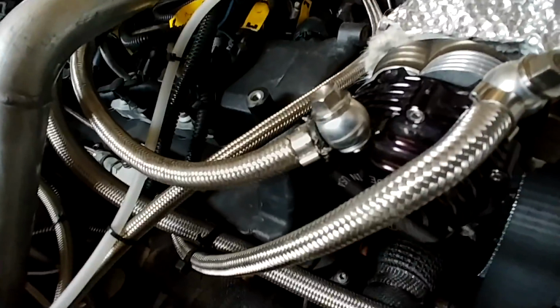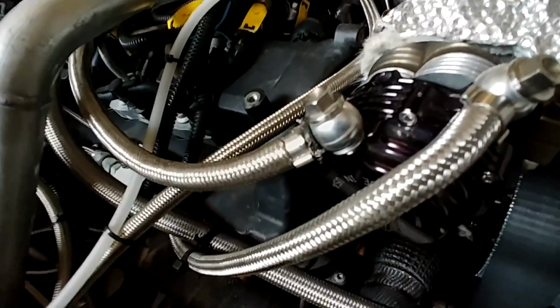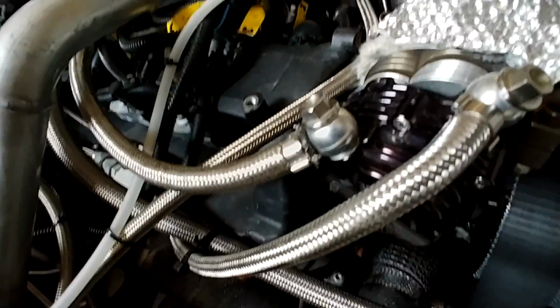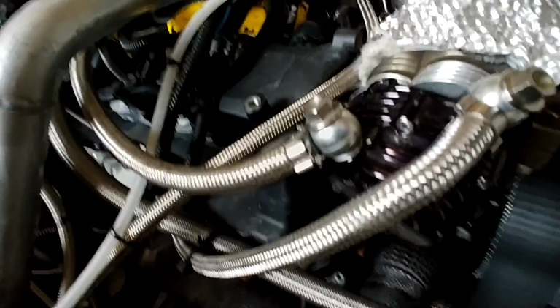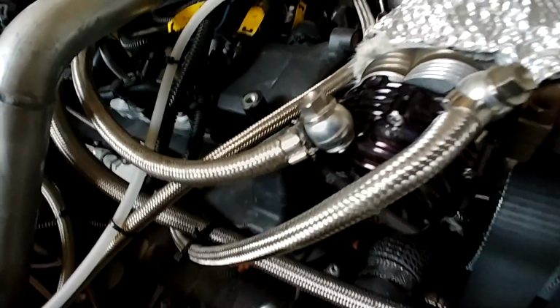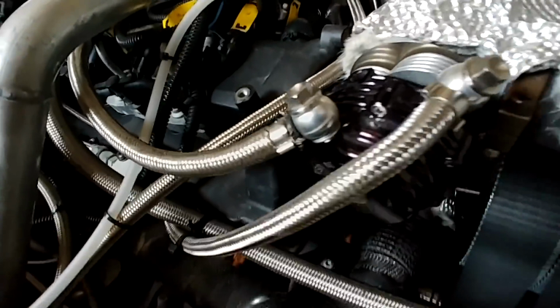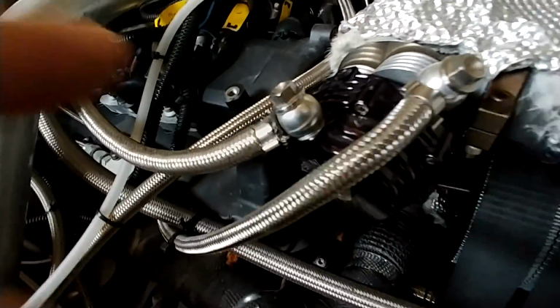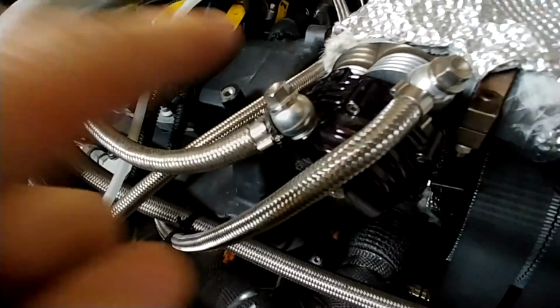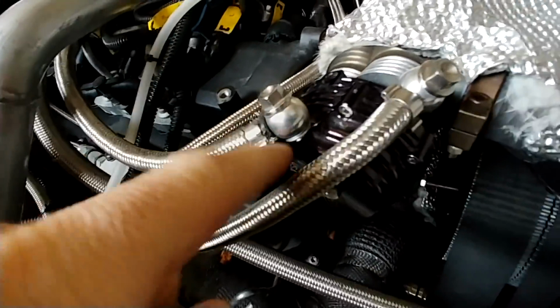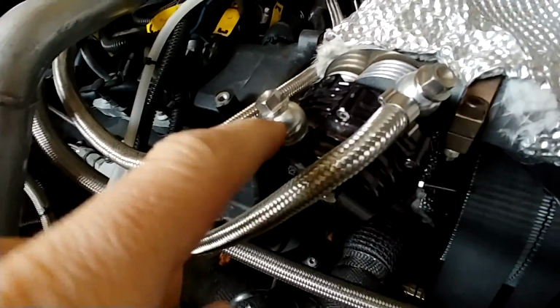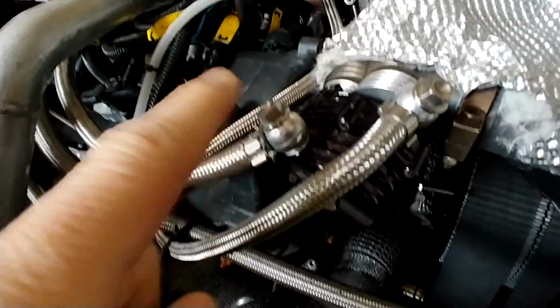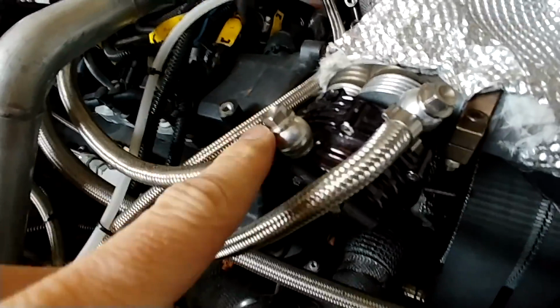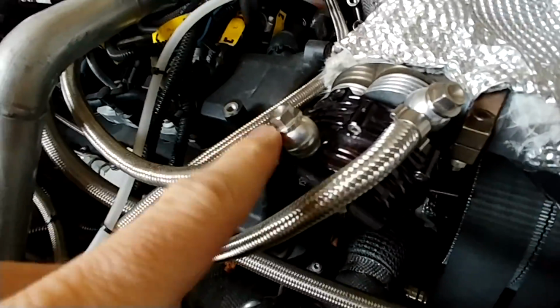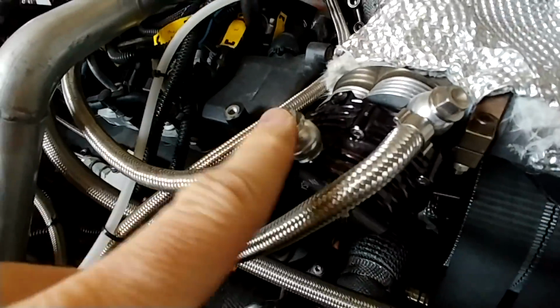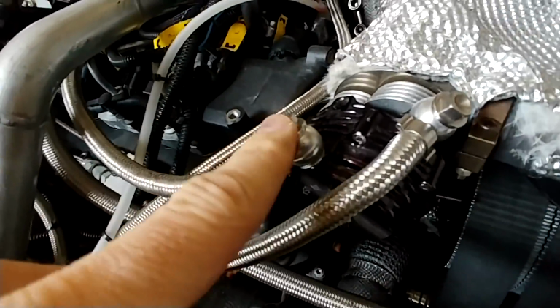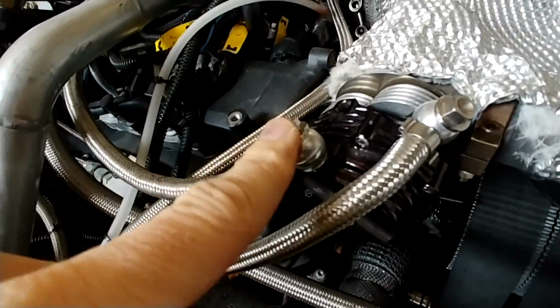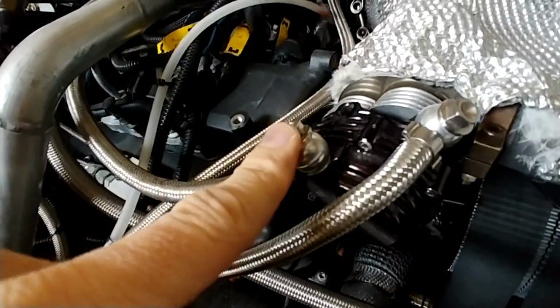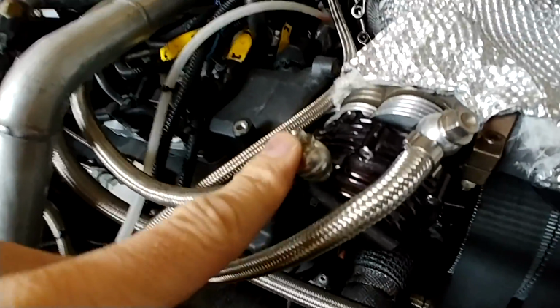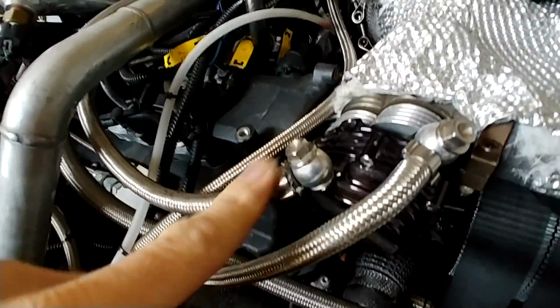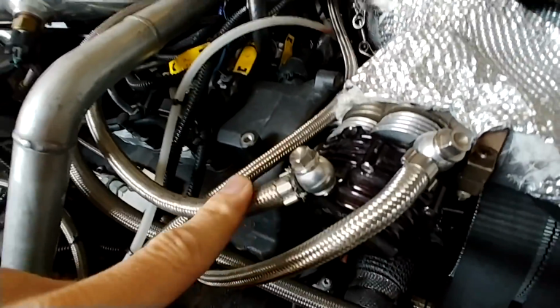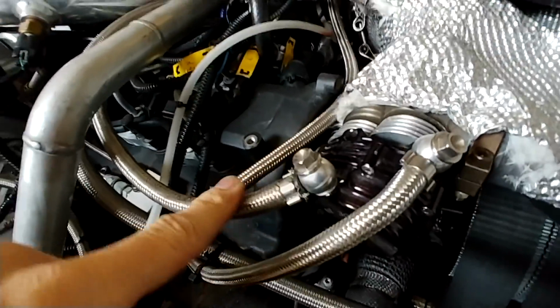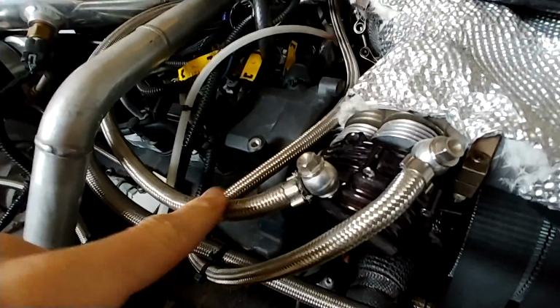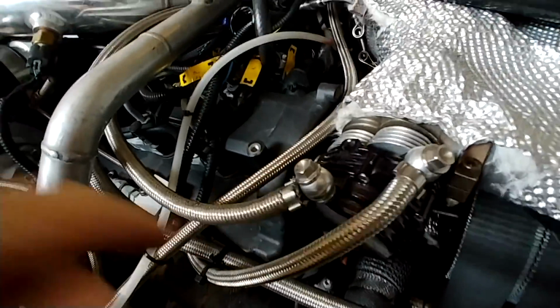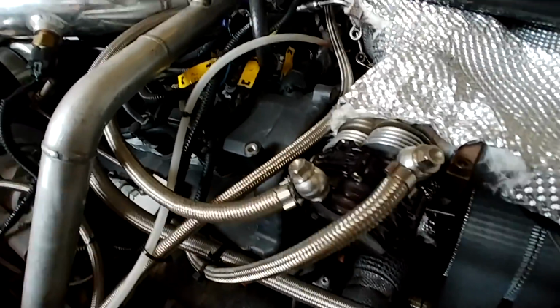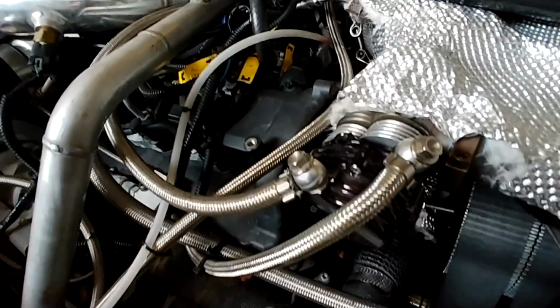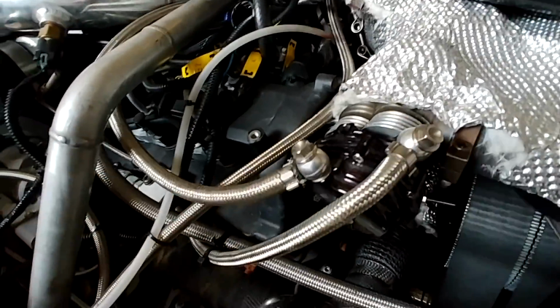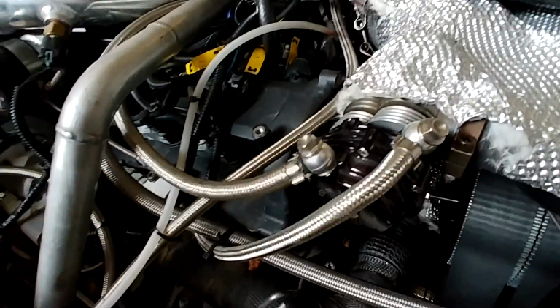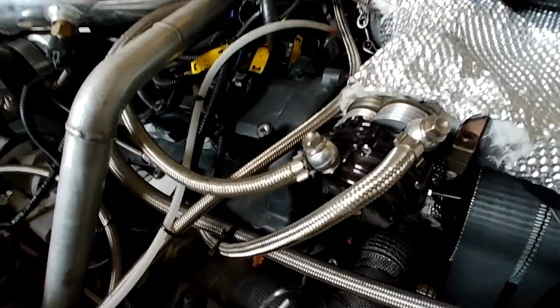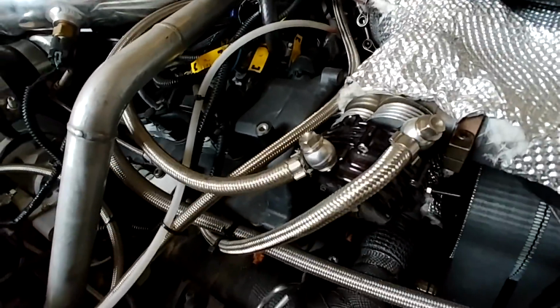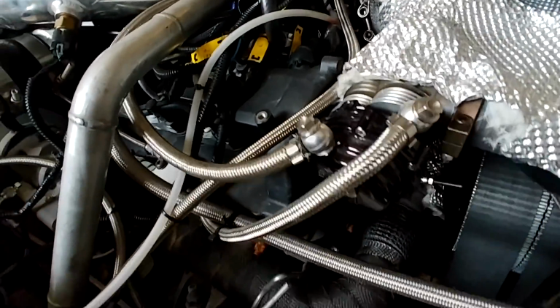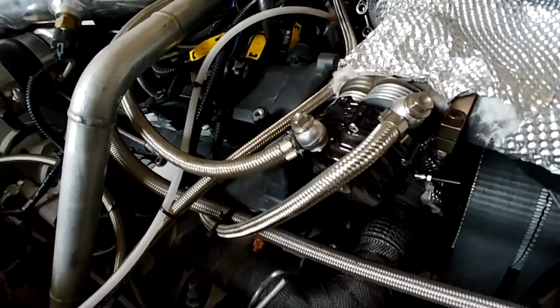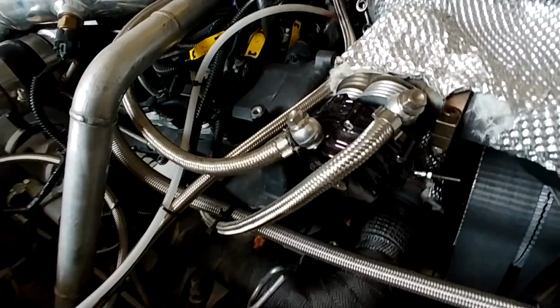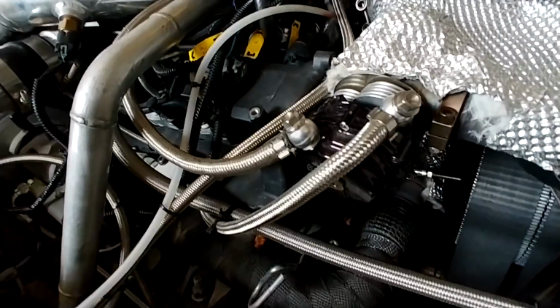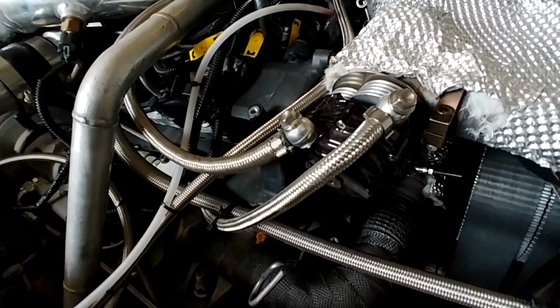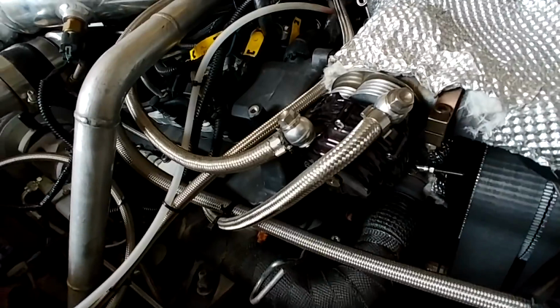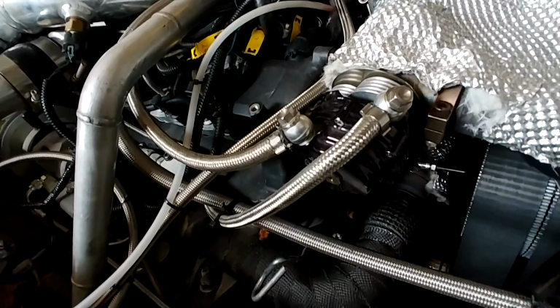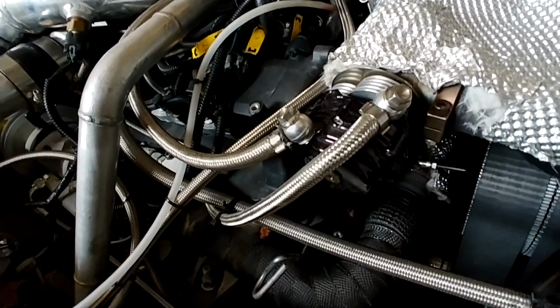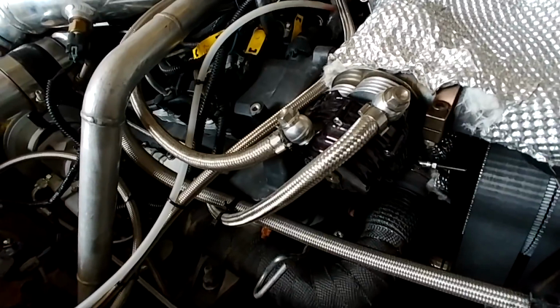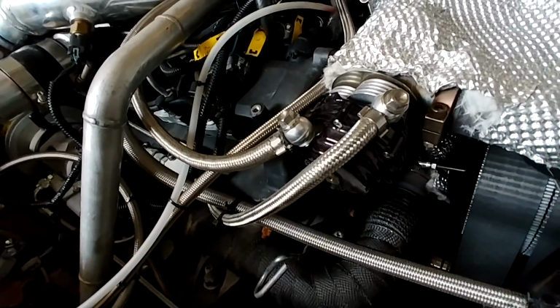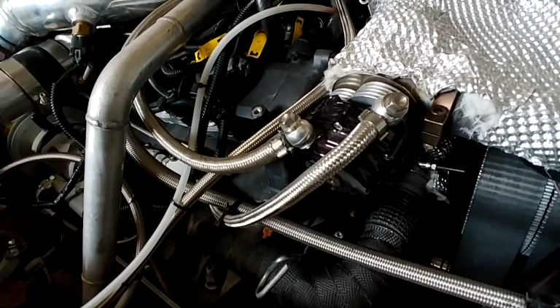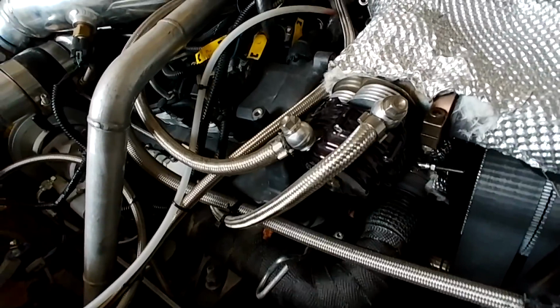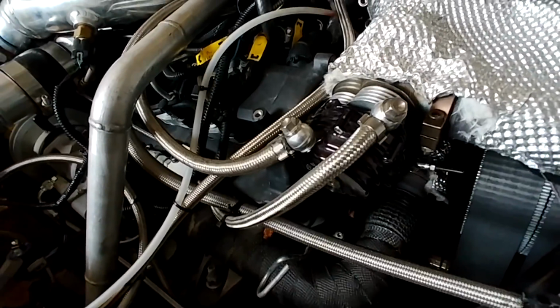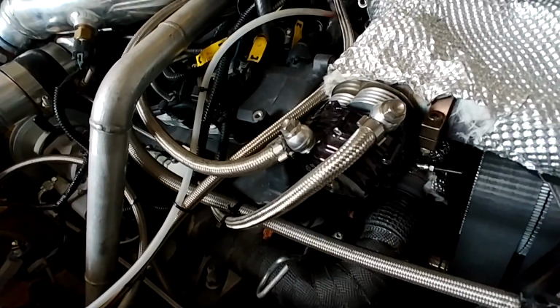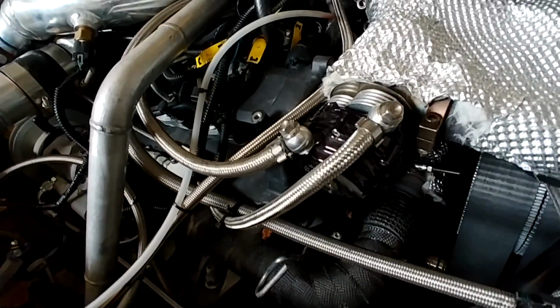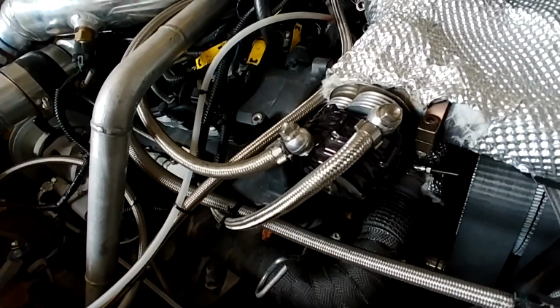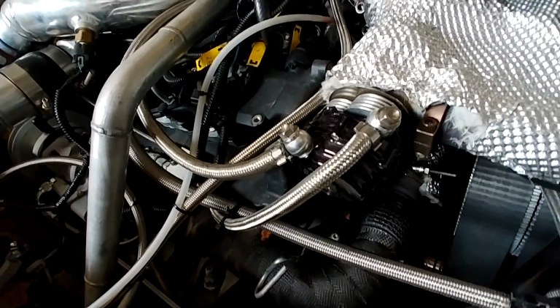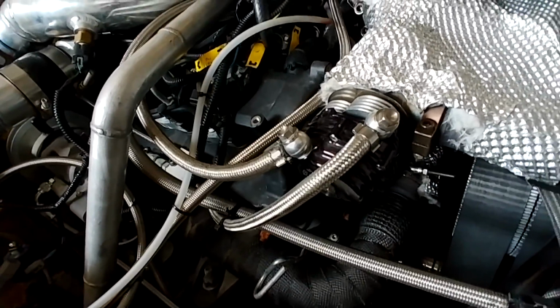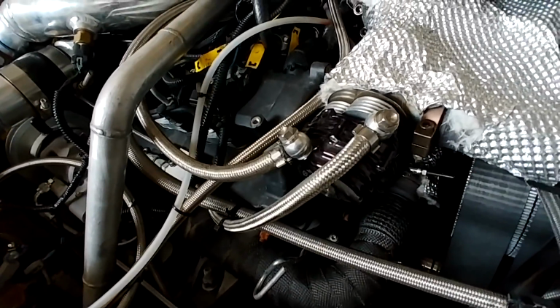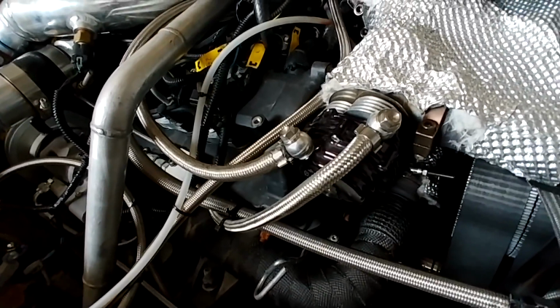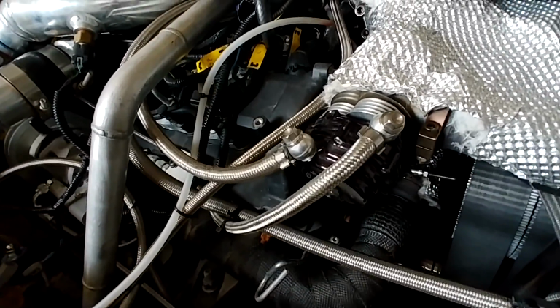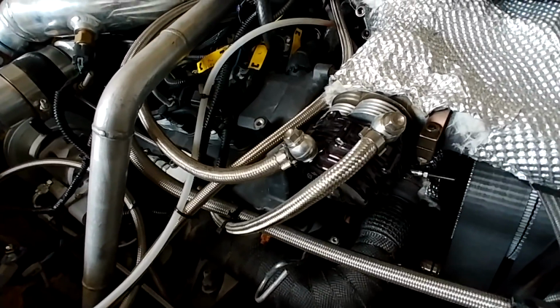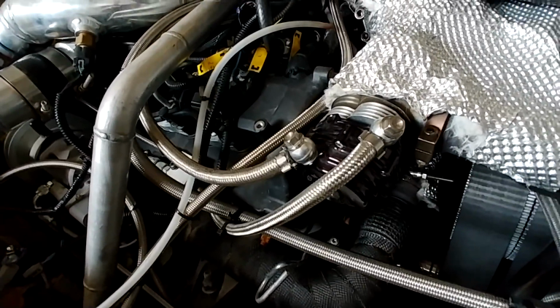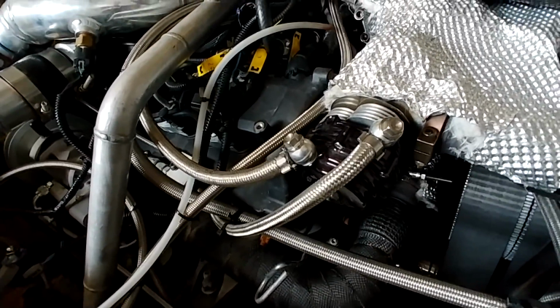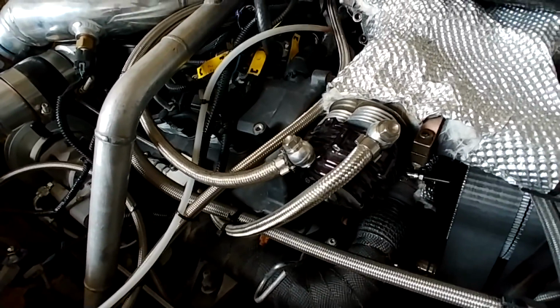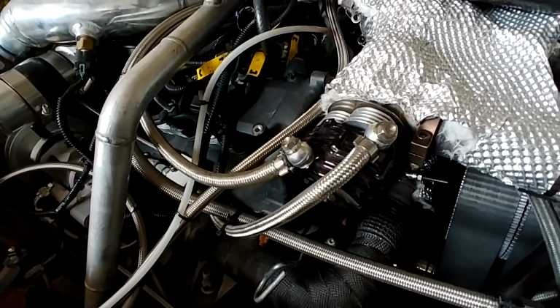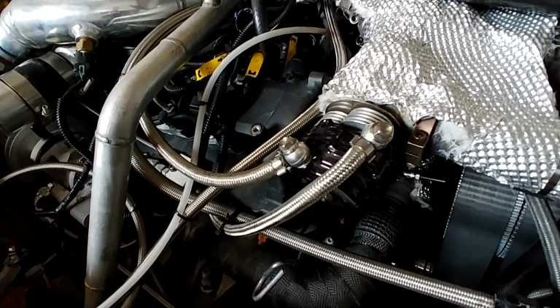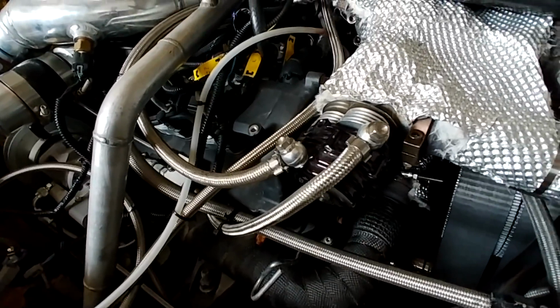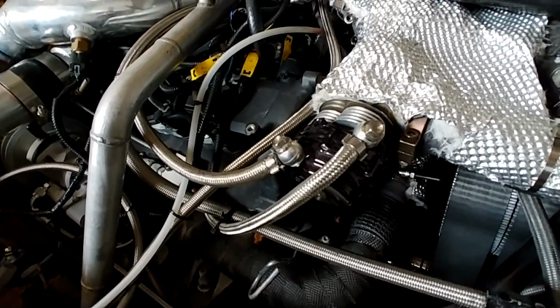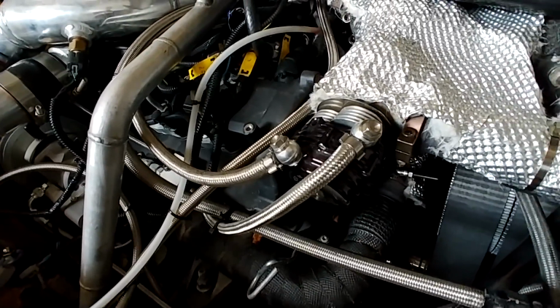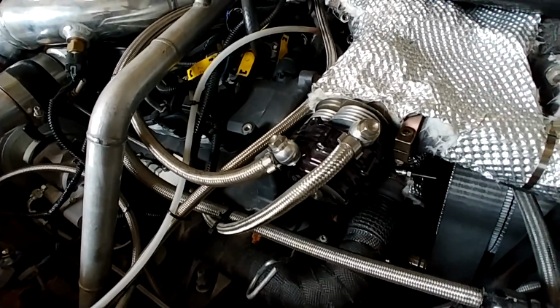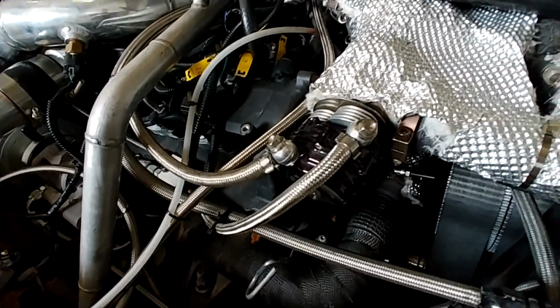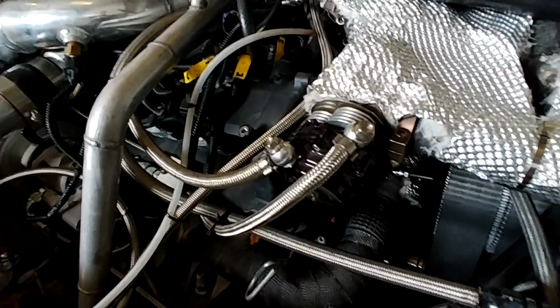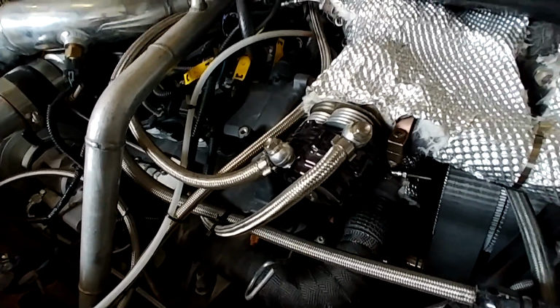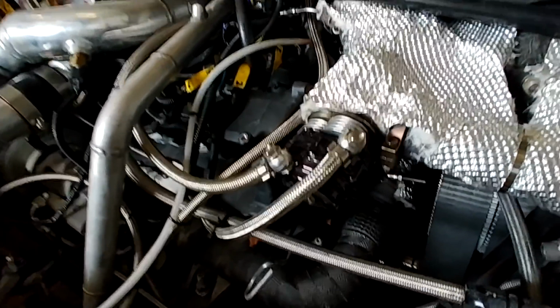I've got it hooked up again now, so that should give me the extra three pounds of boost that I had before.